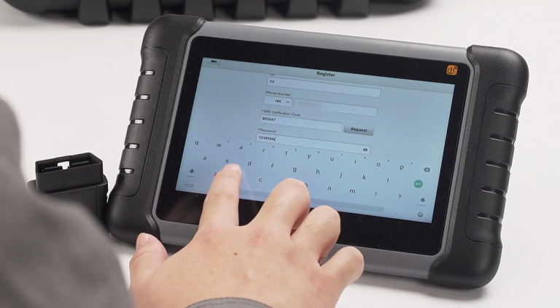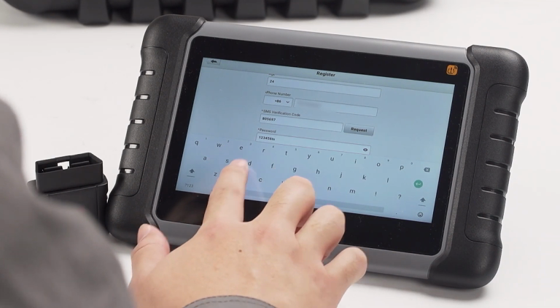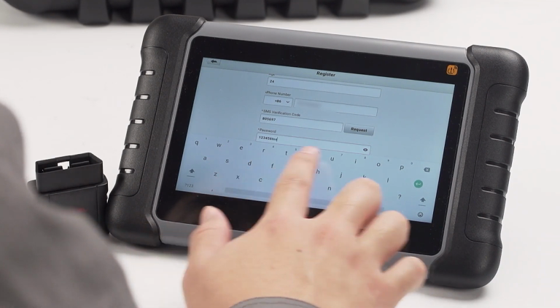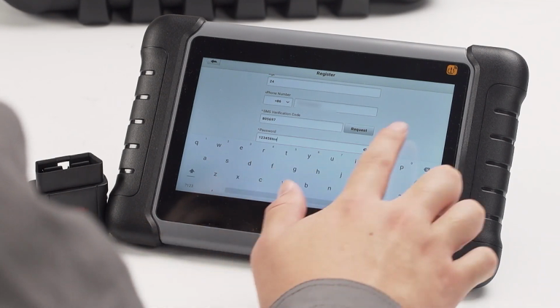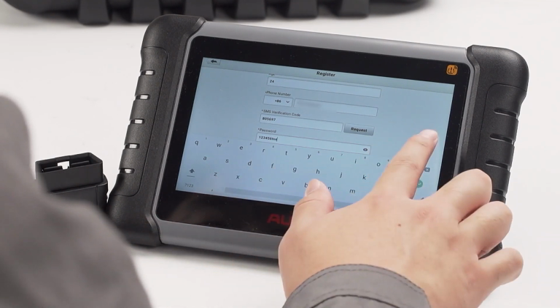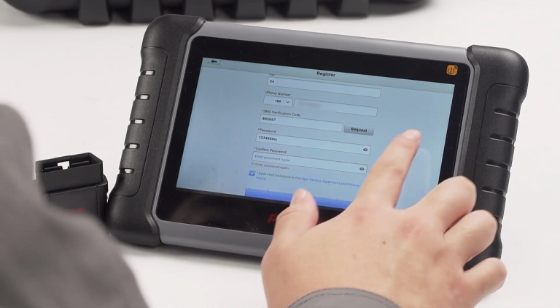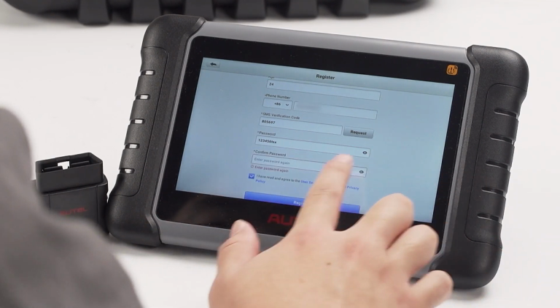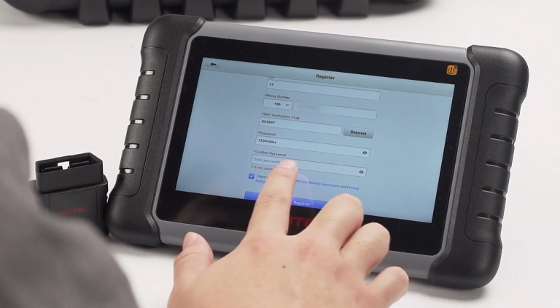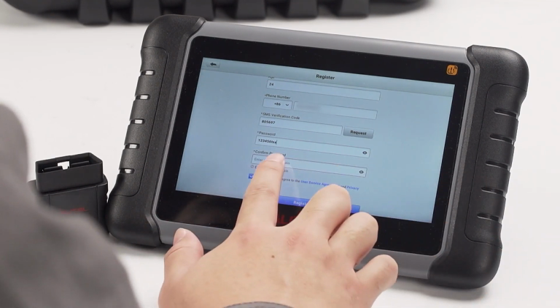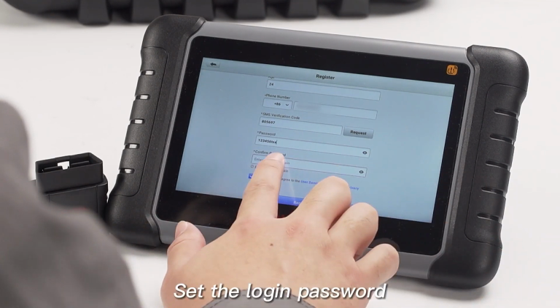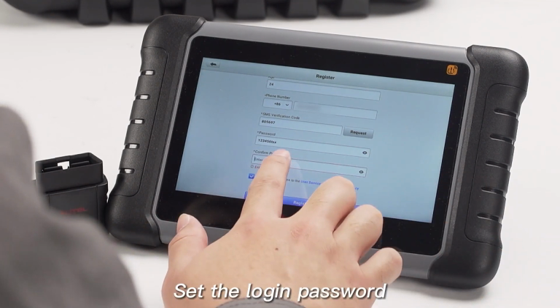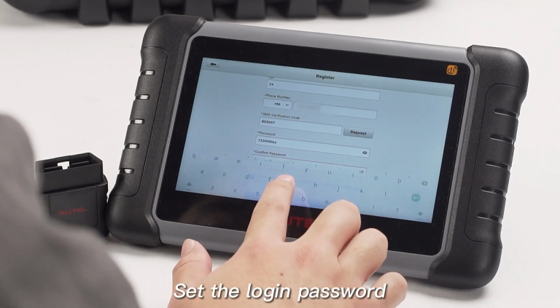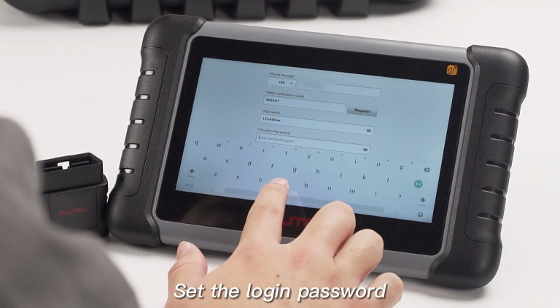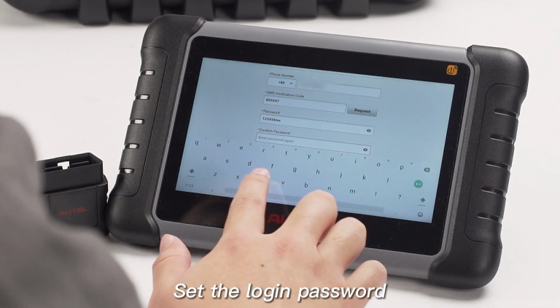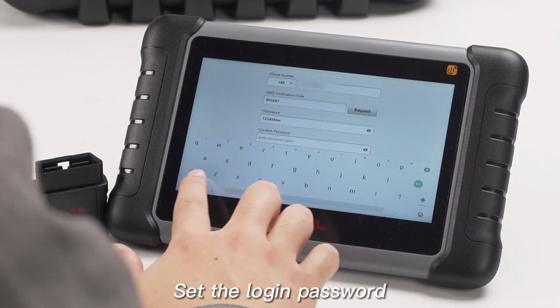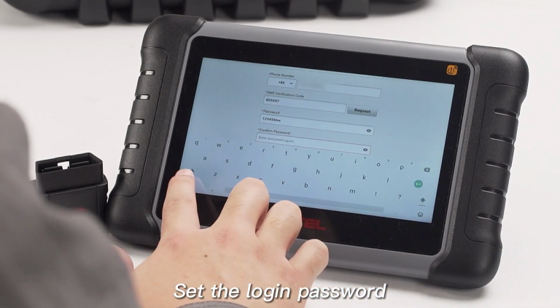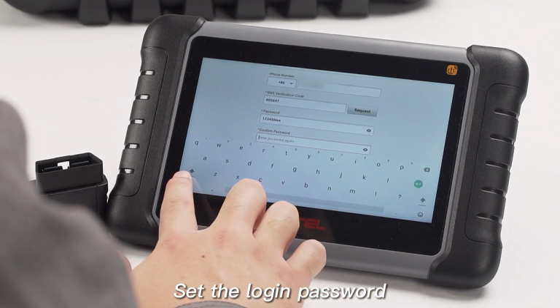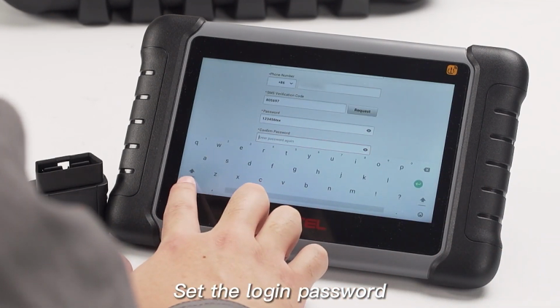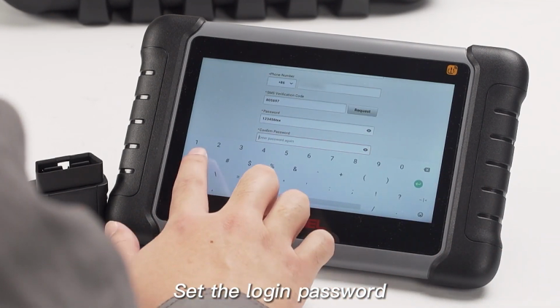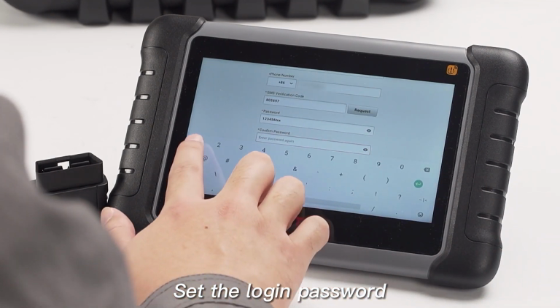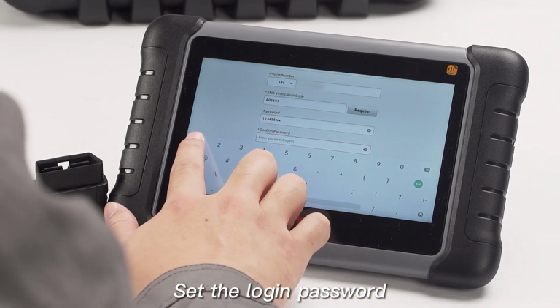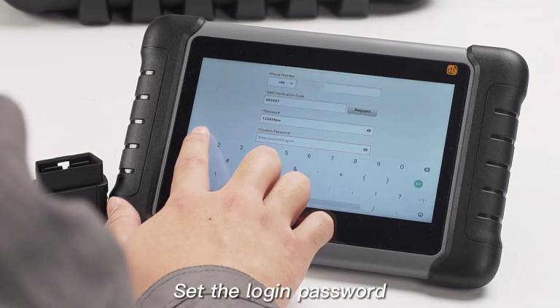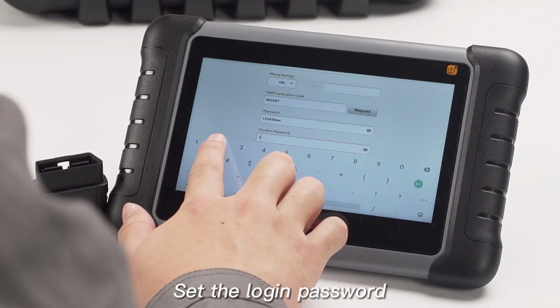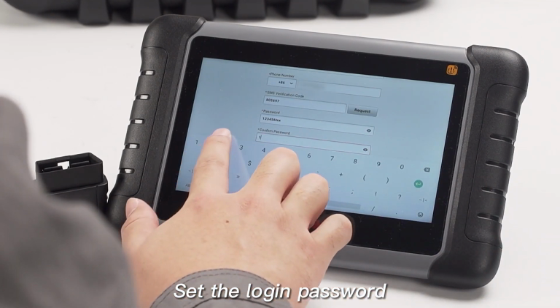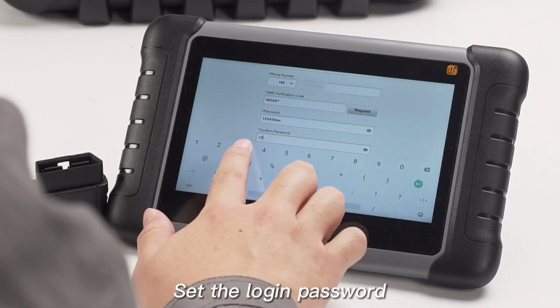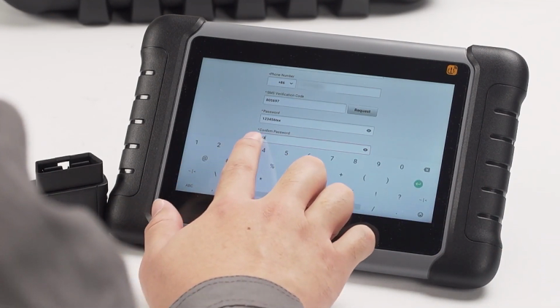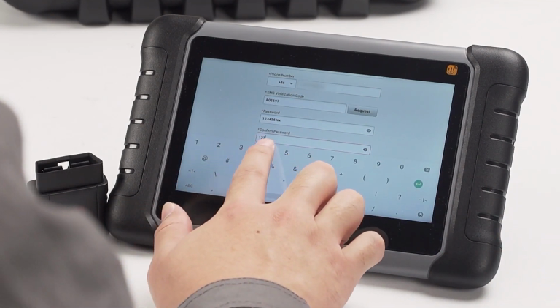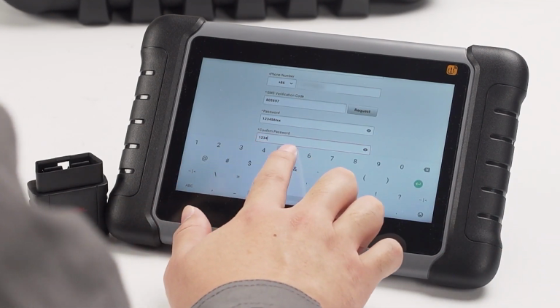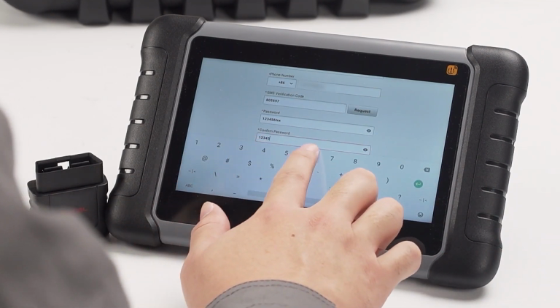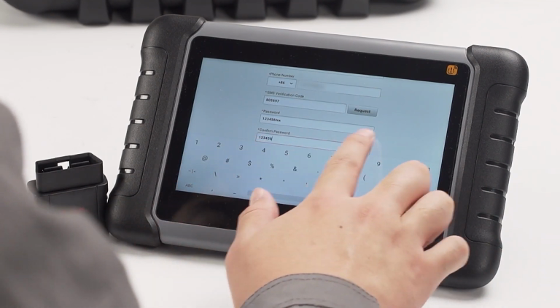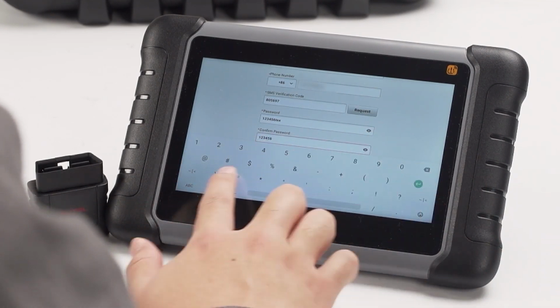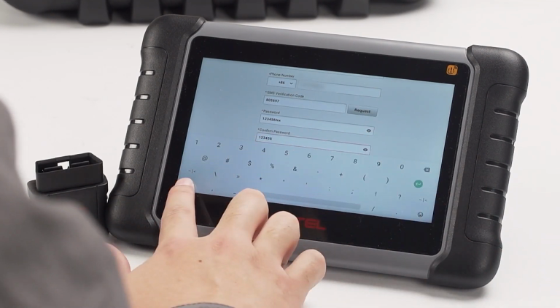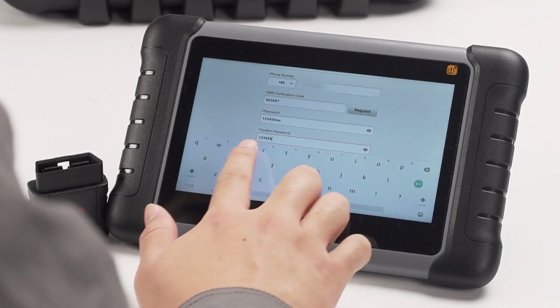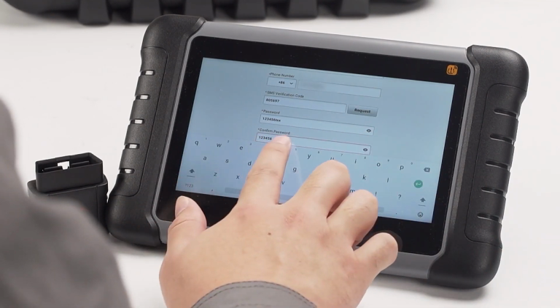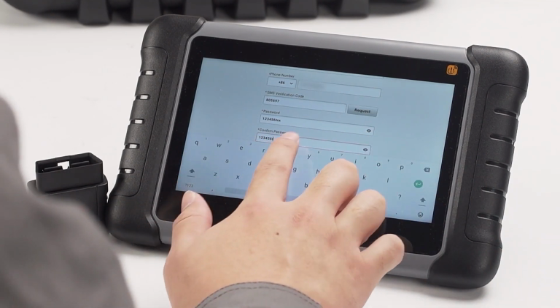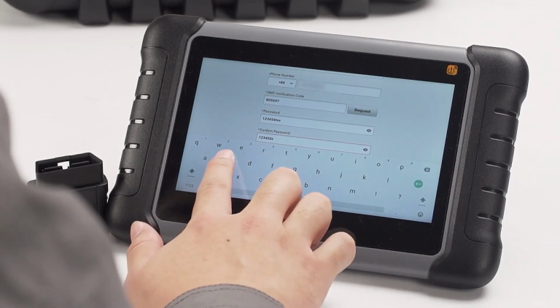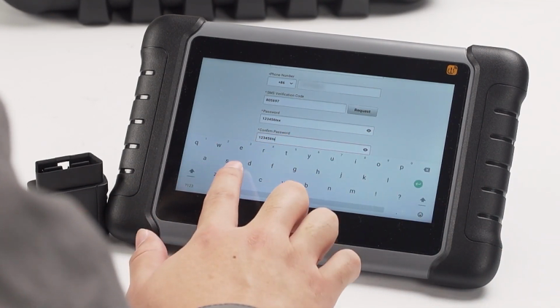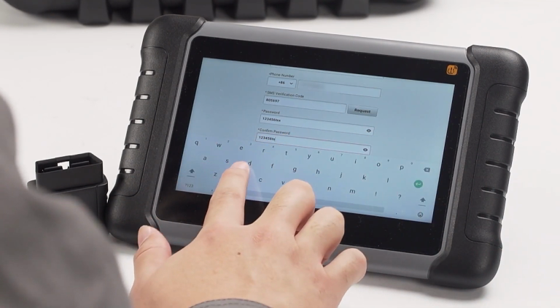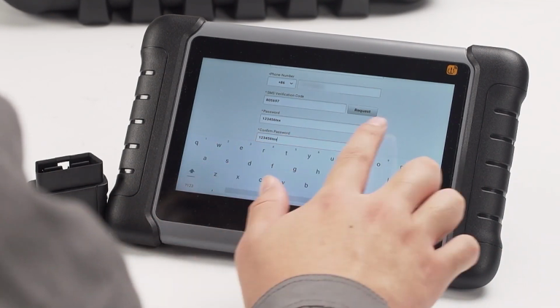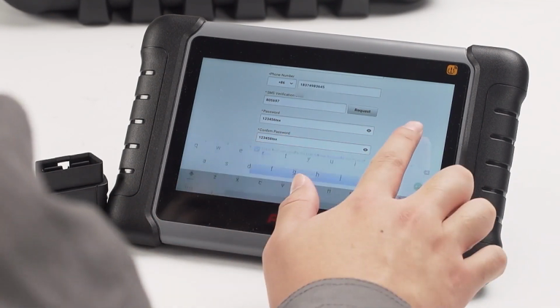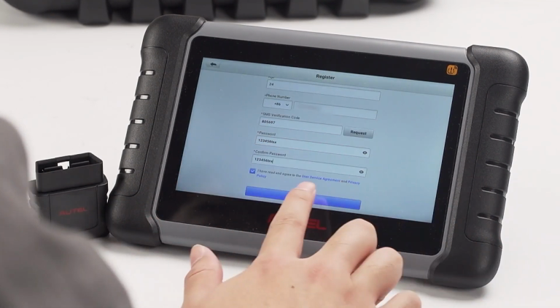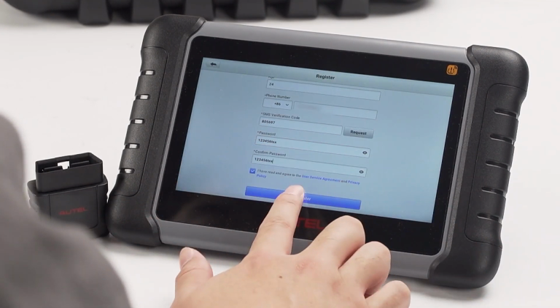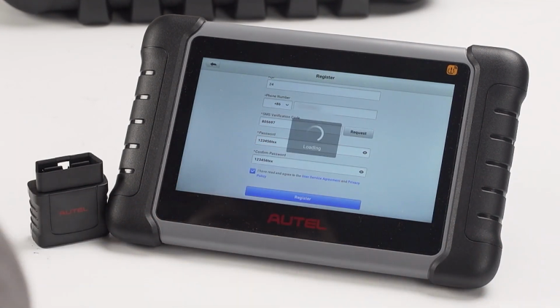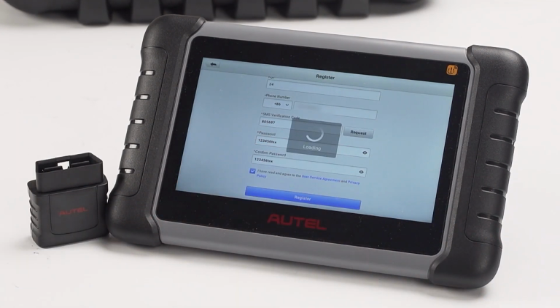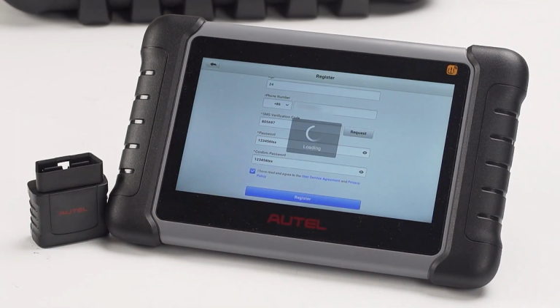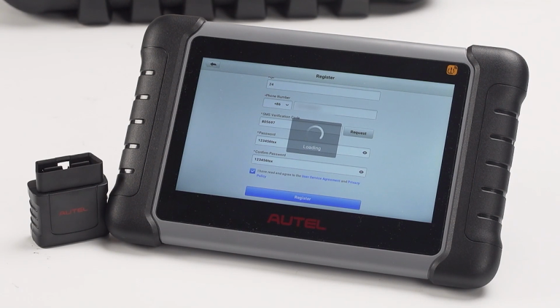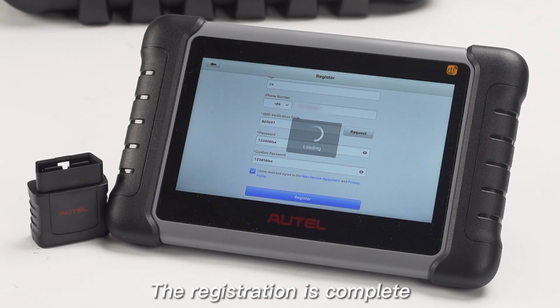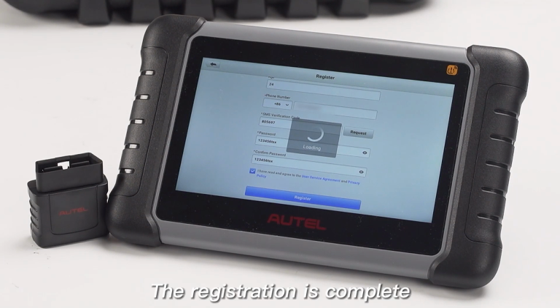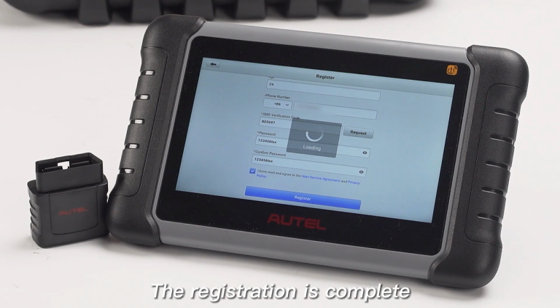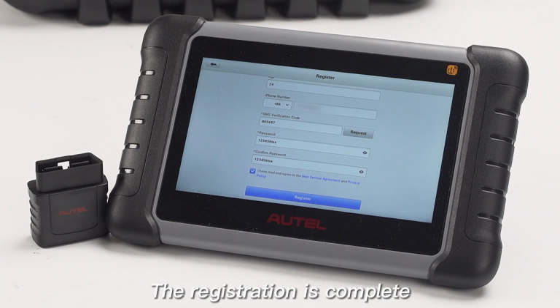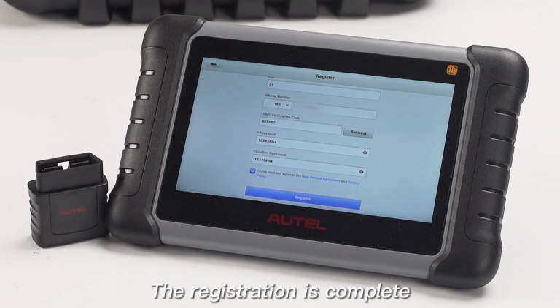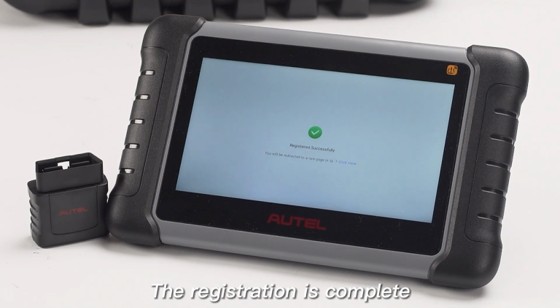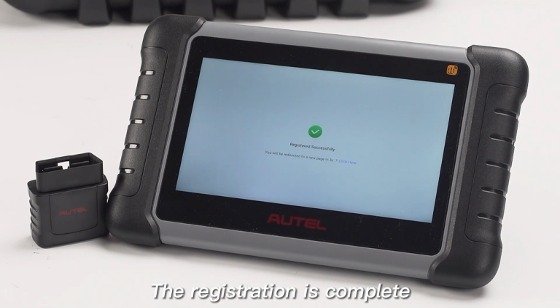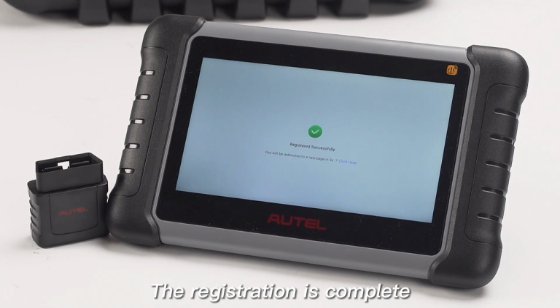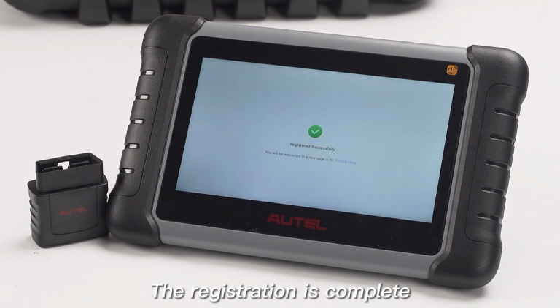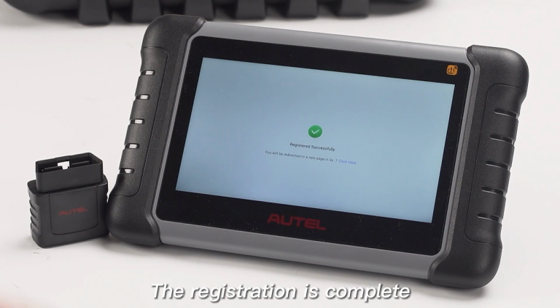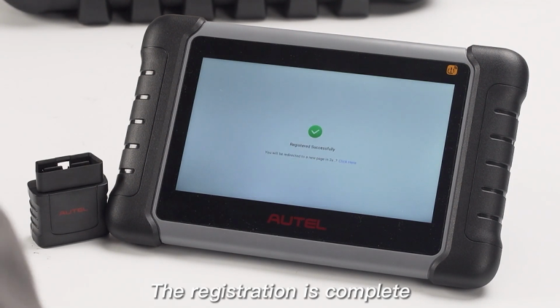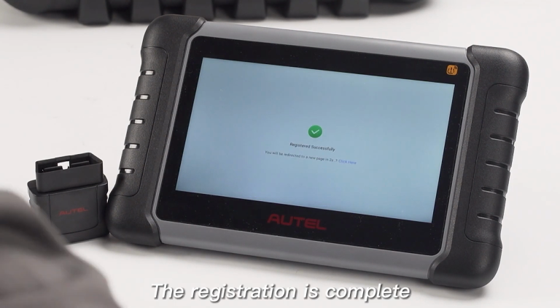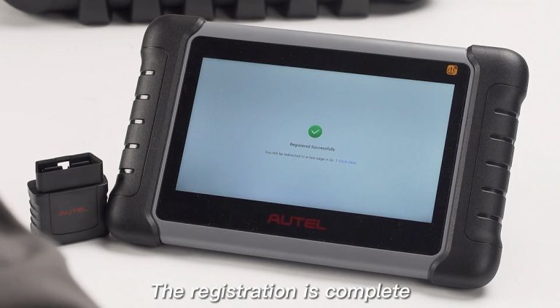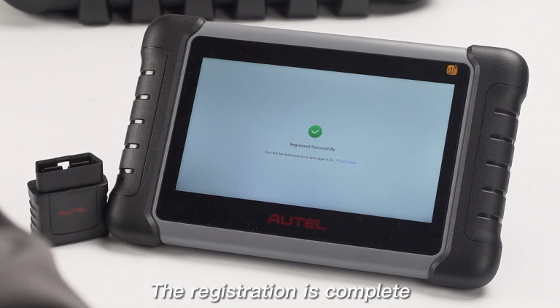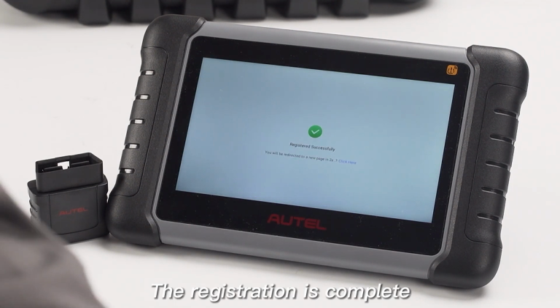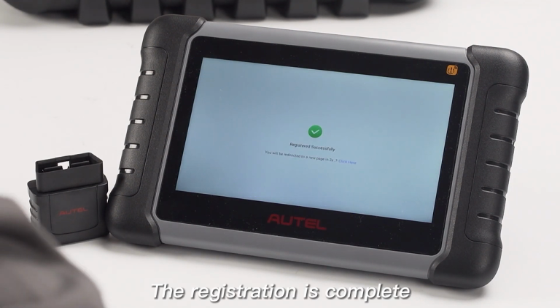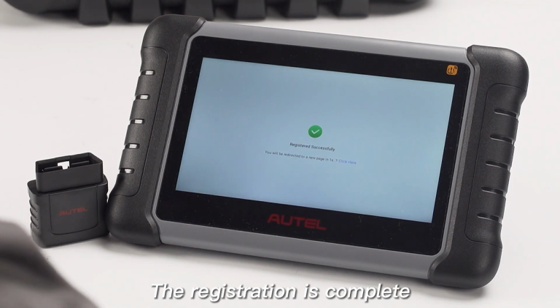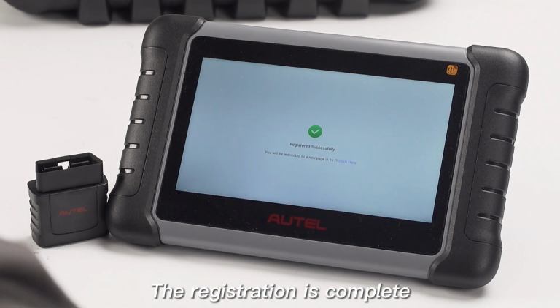Set the login password. The registration is now complete.